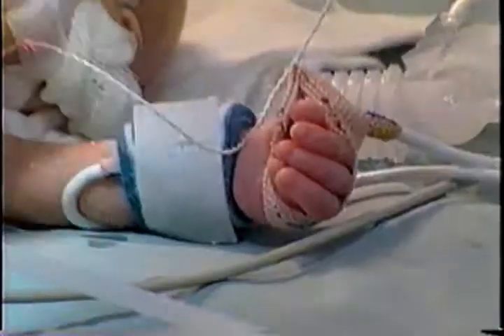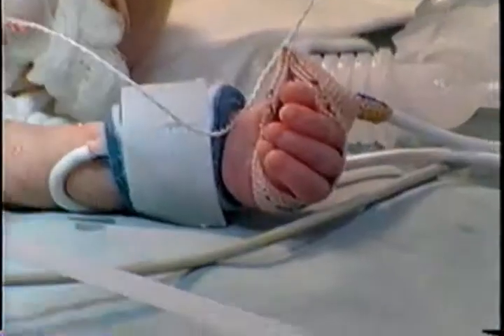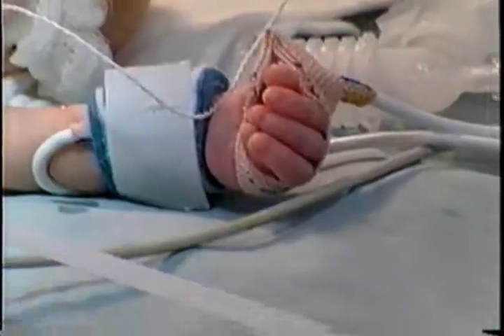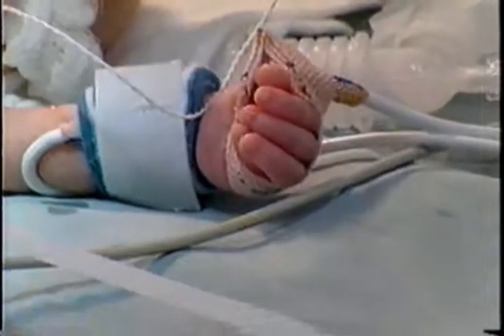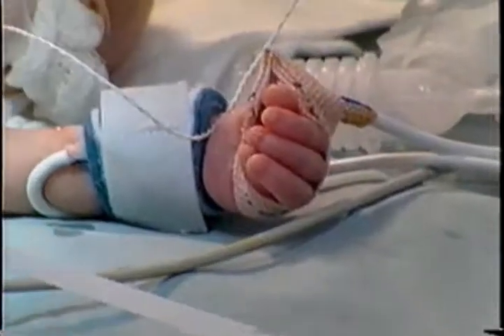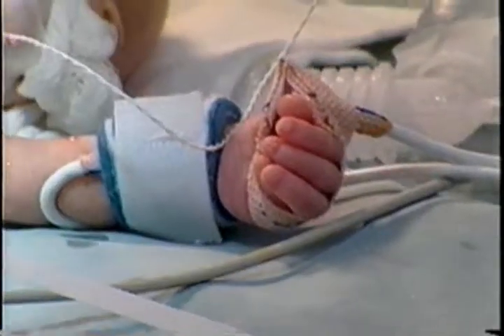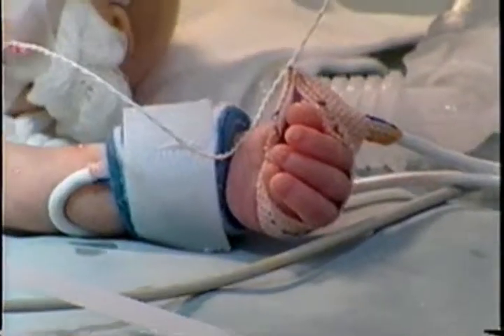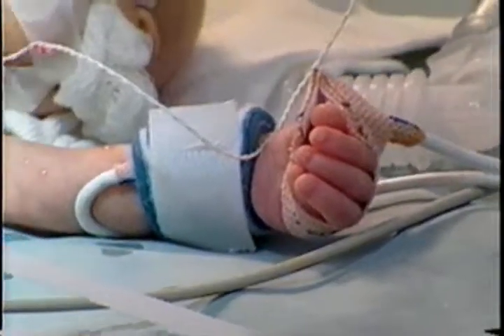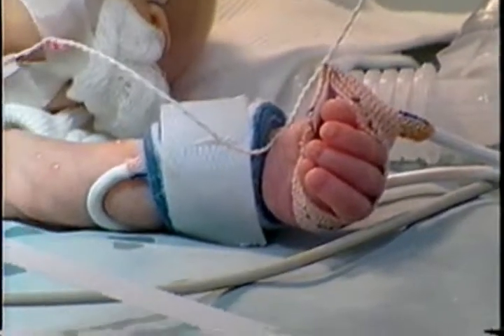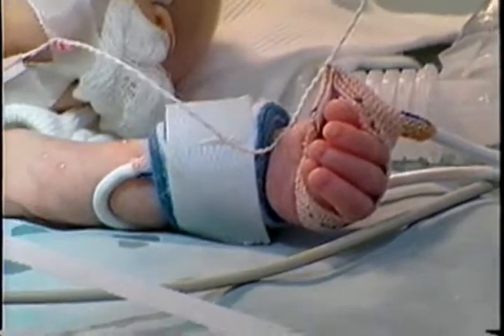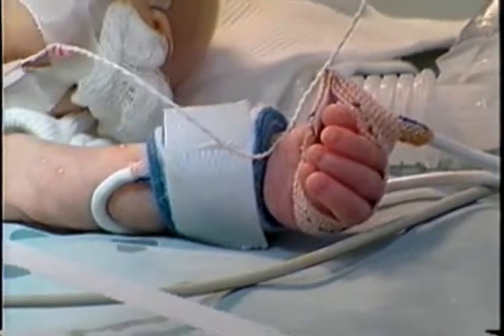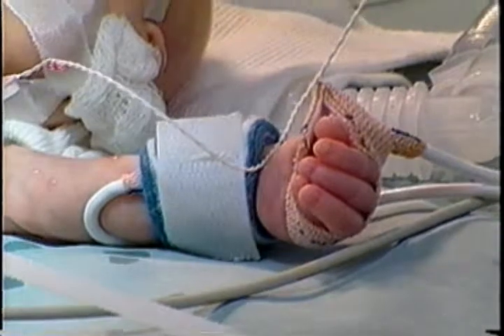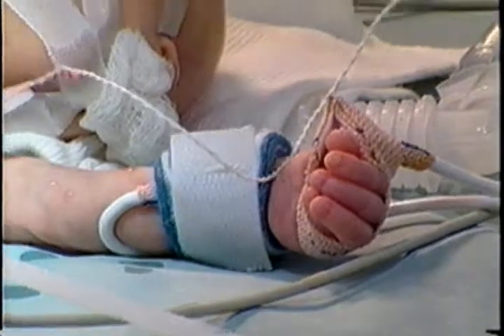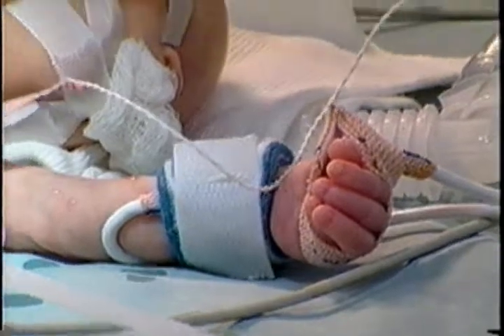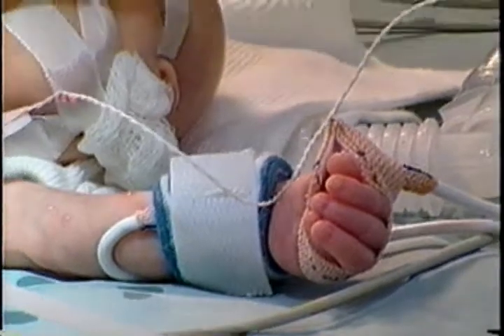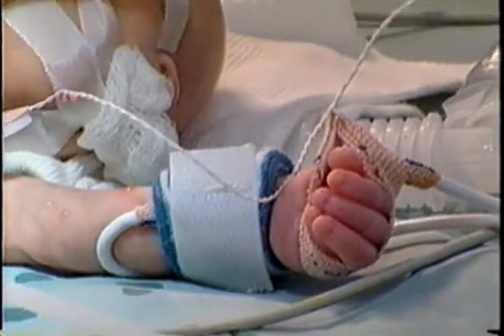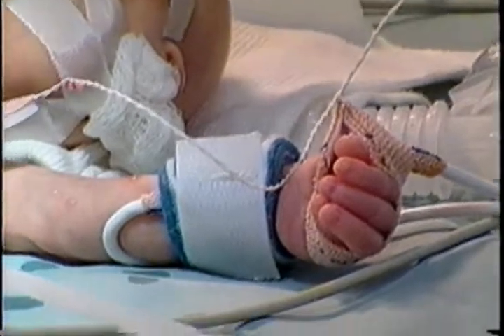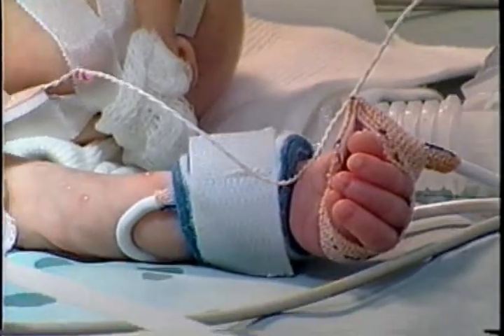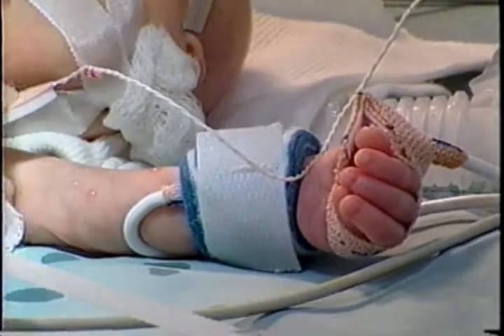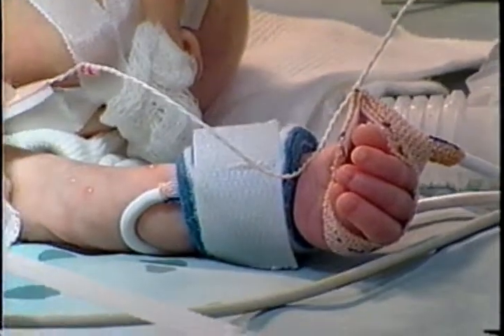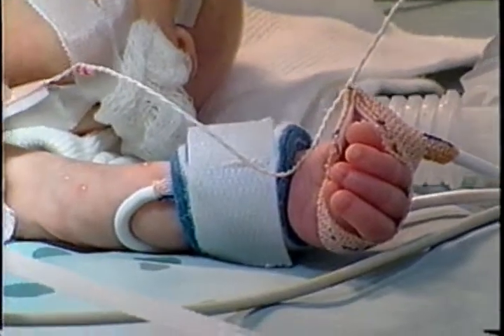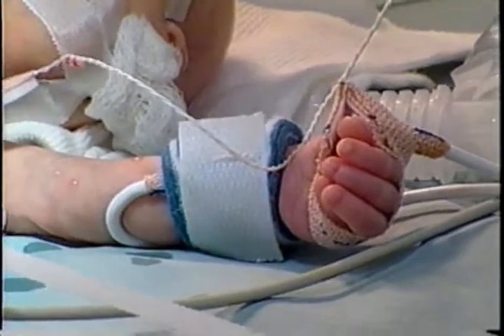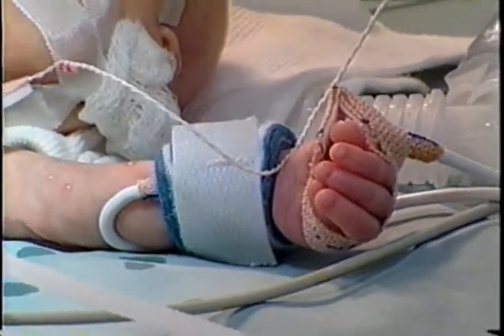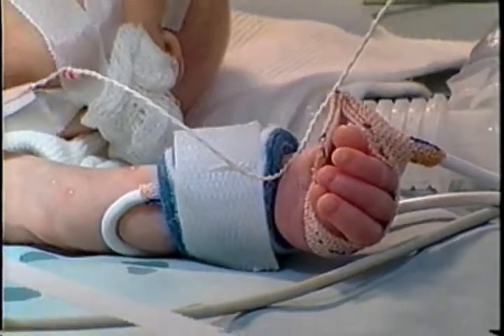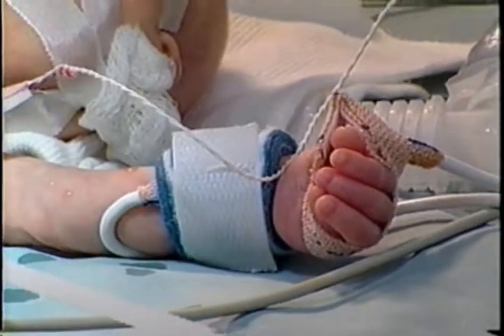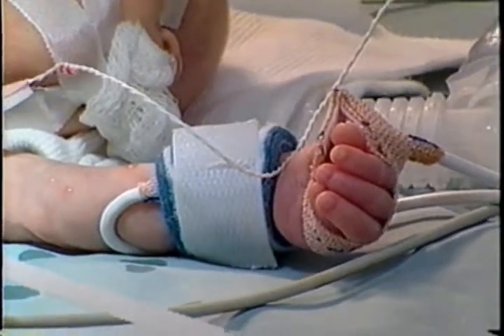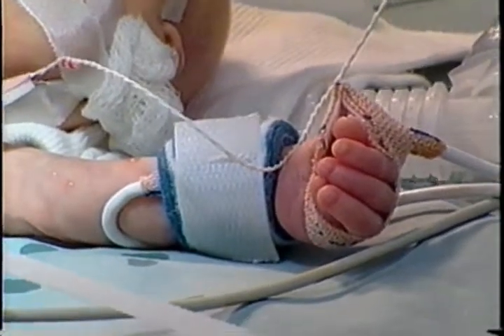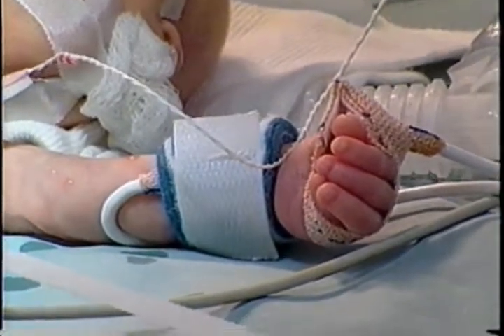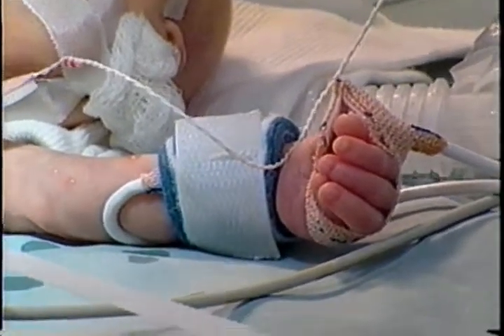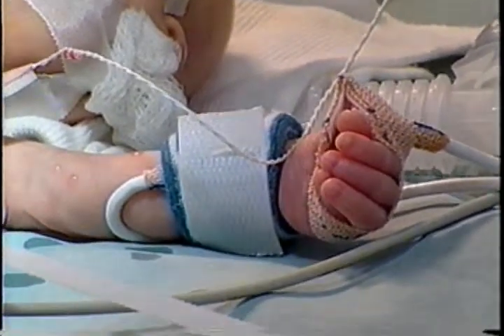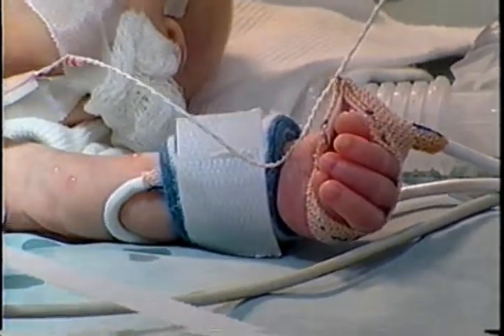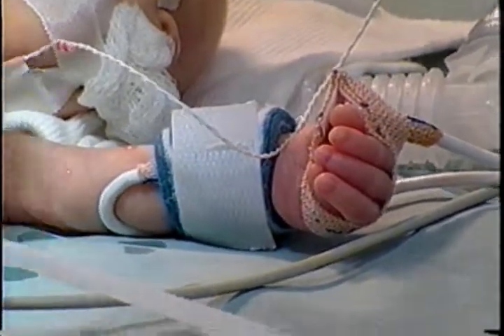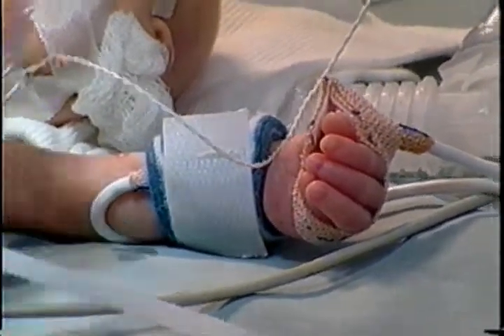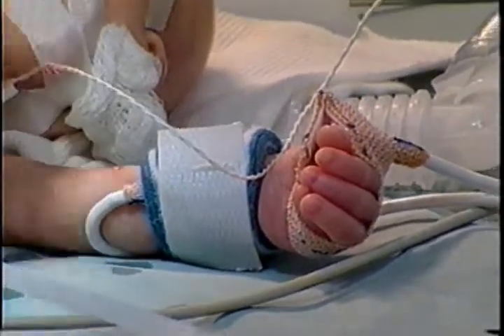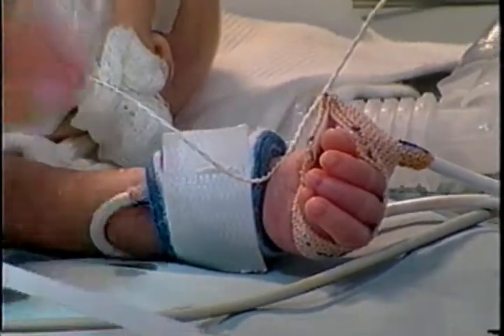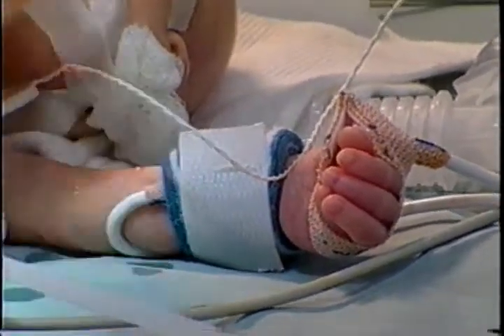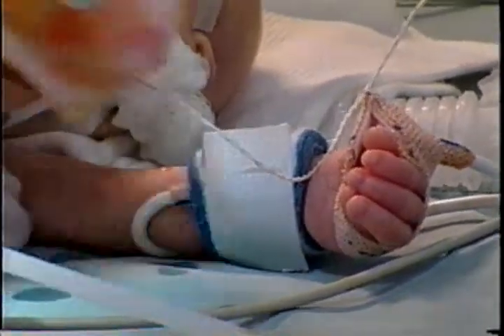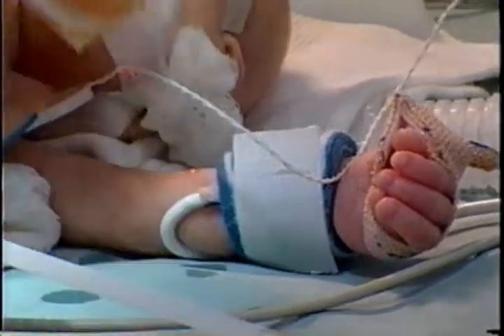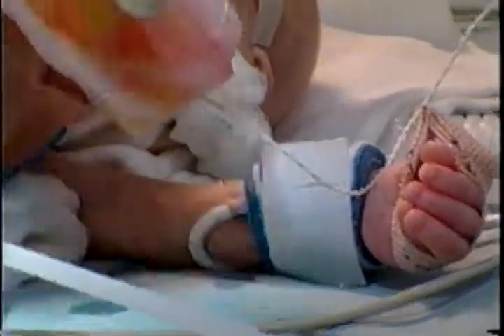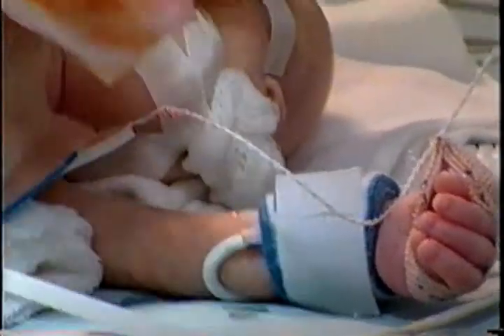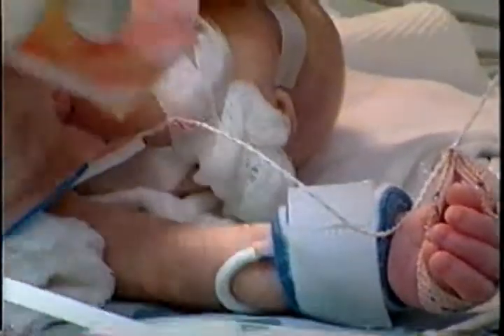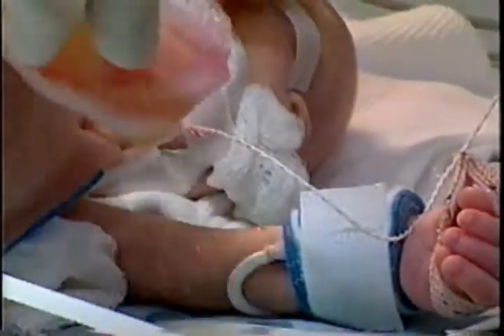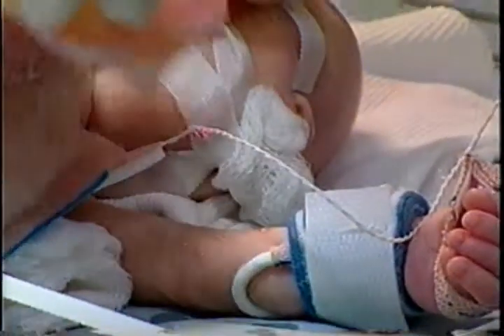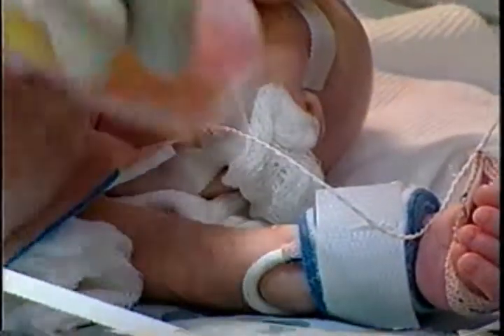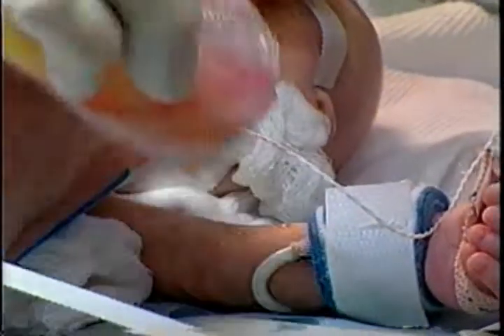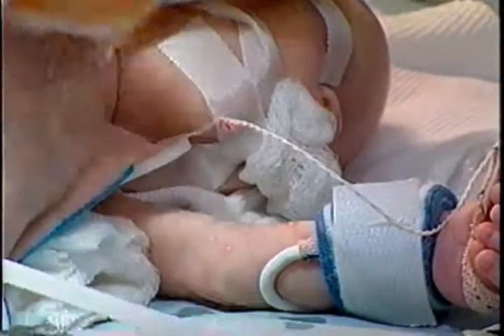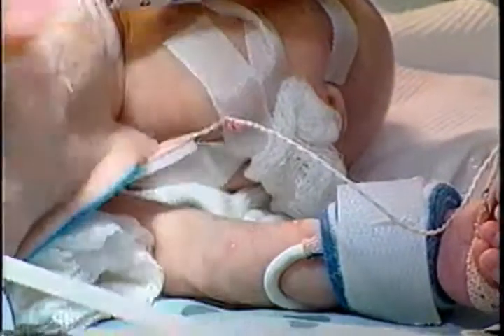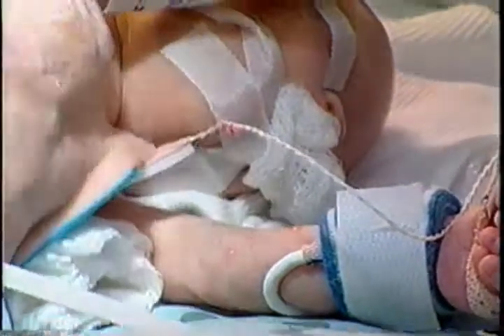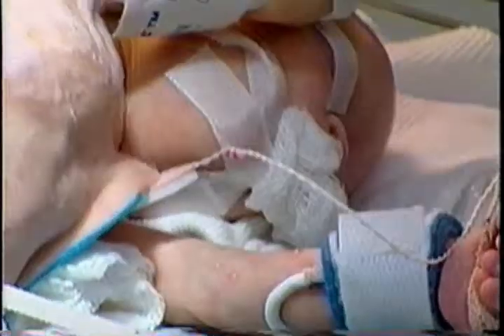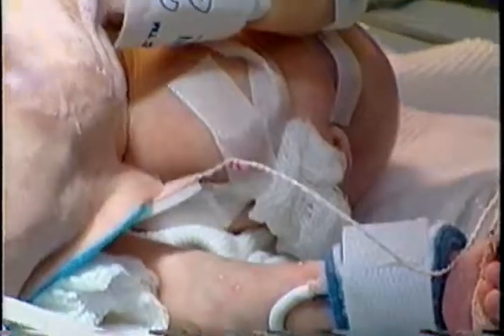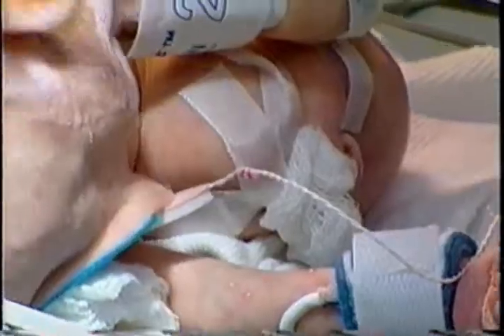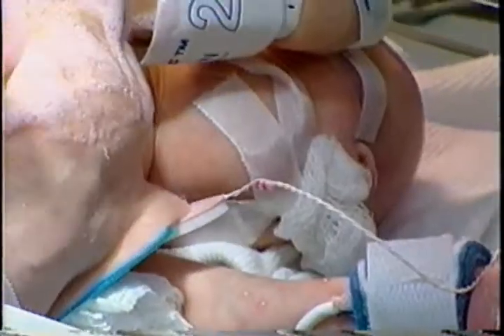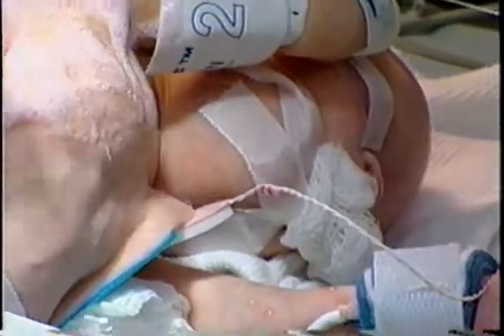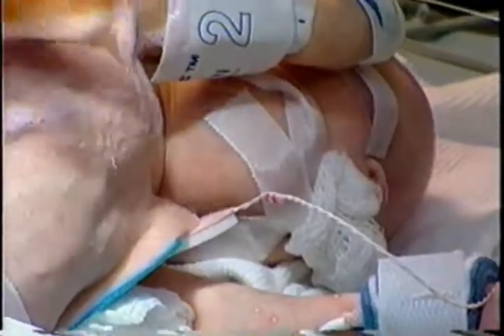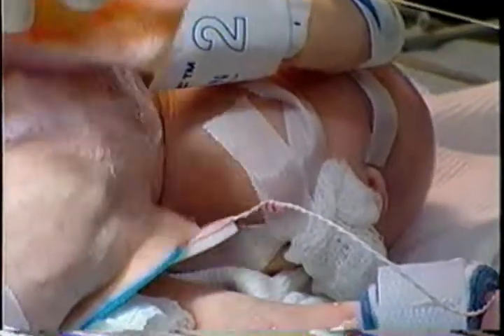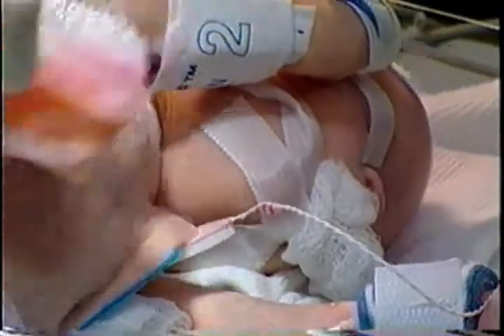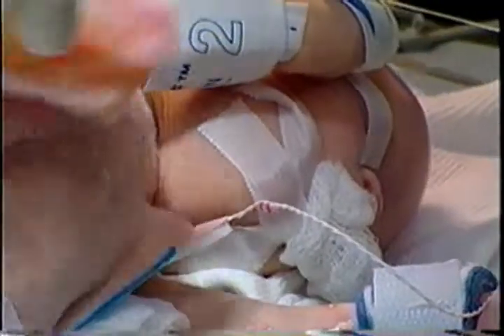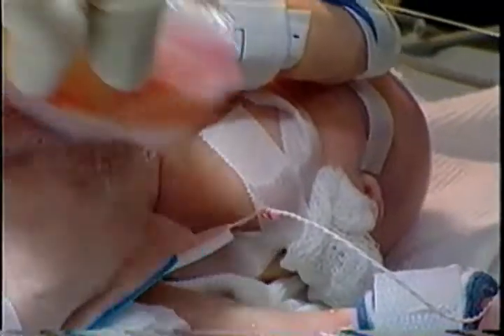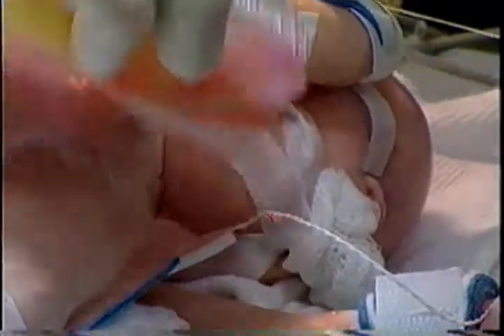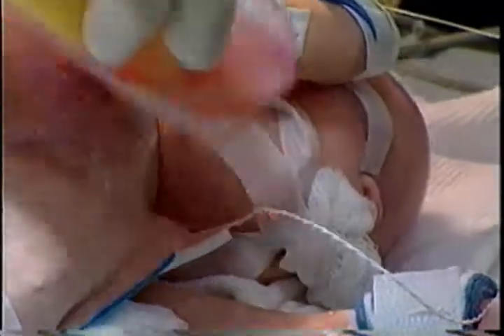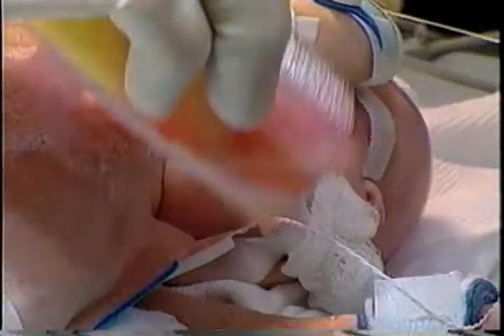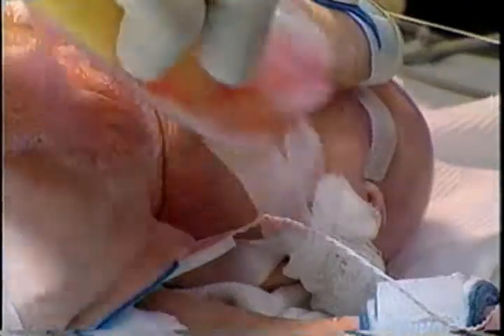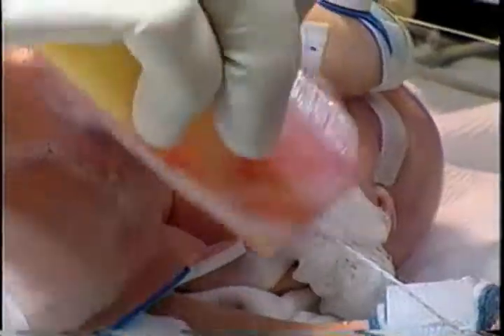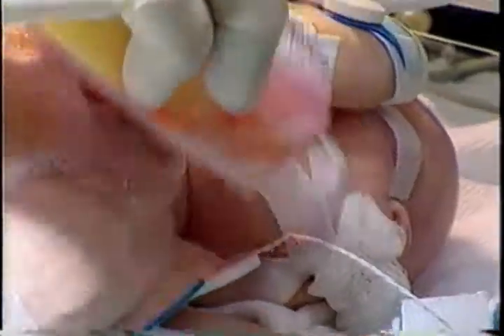Victoria Rasnick was born 10 weeks early. She's a twin with a rare problem — a potentially fatal birth defect.